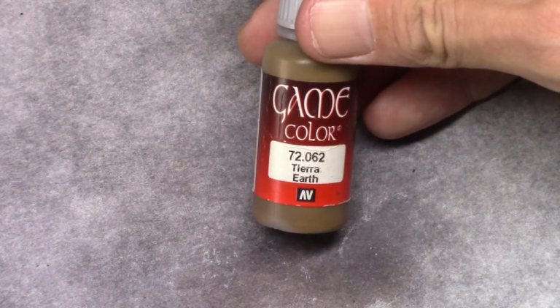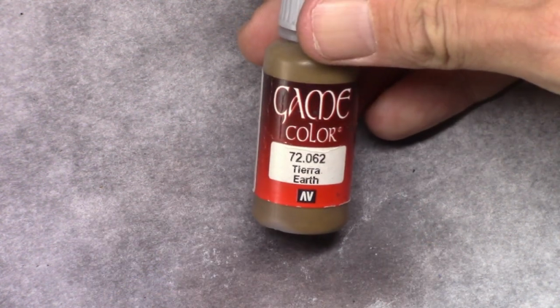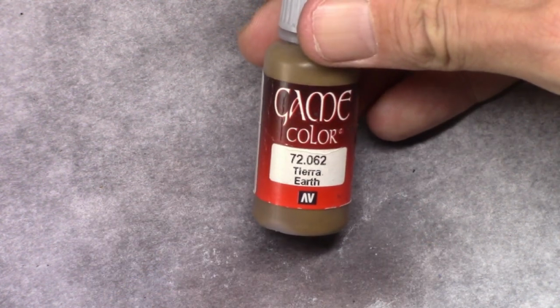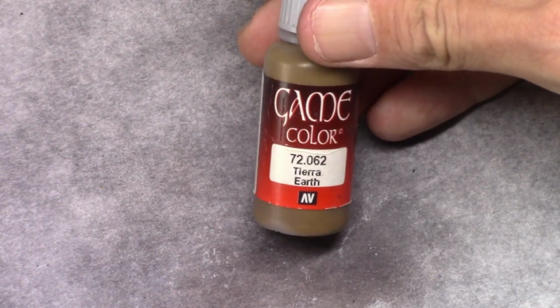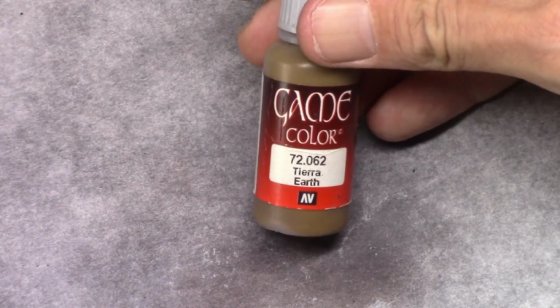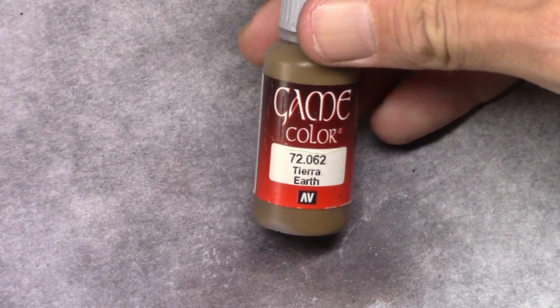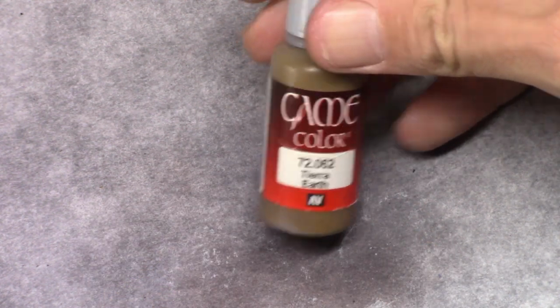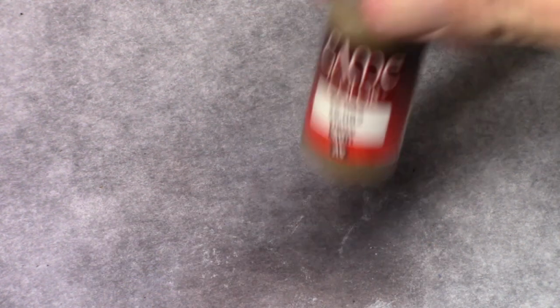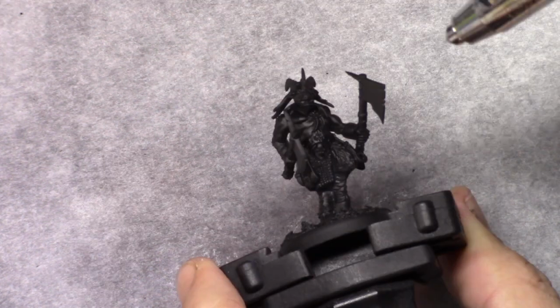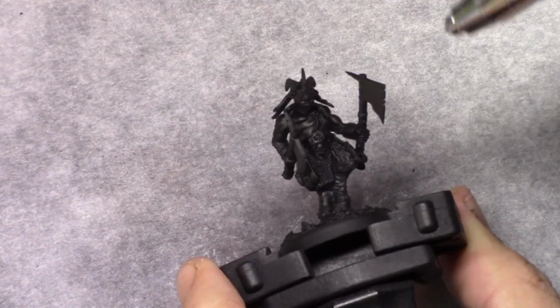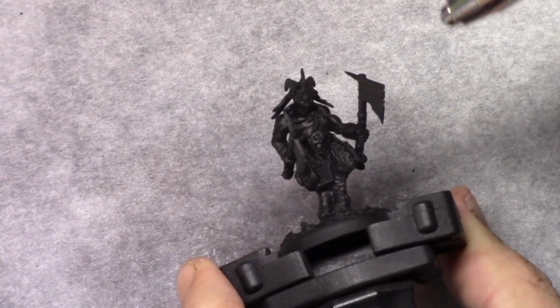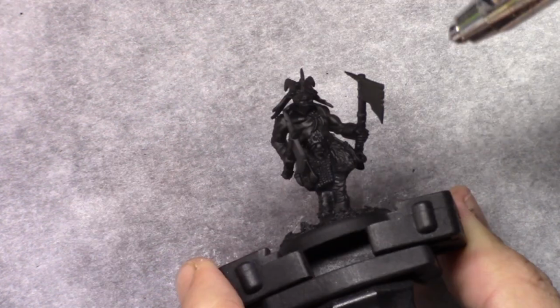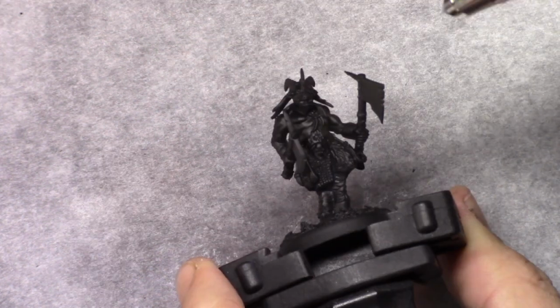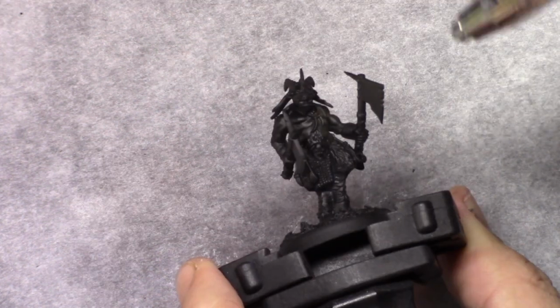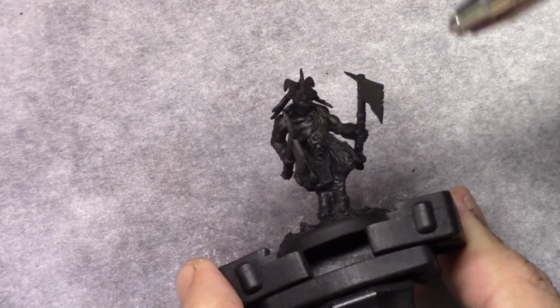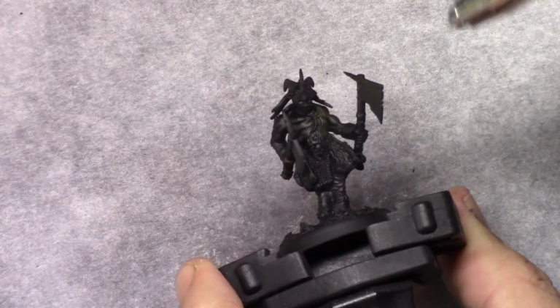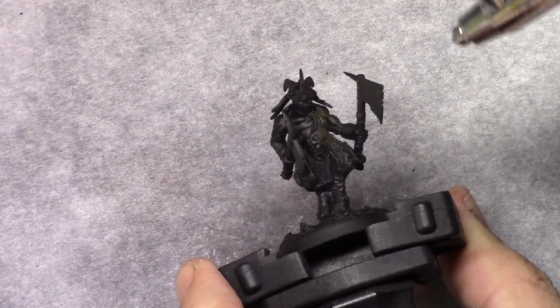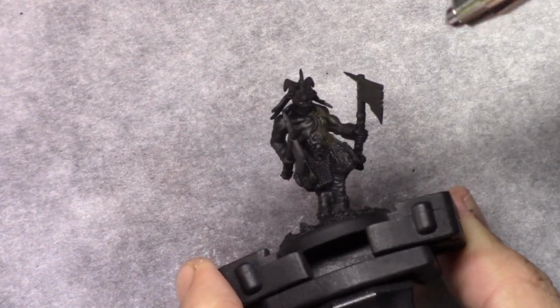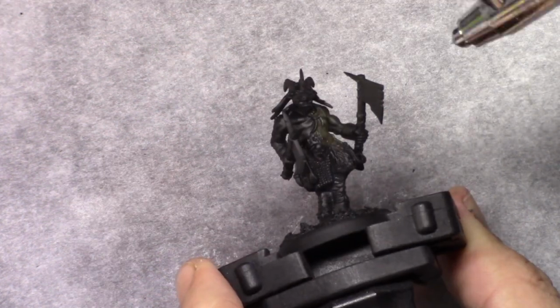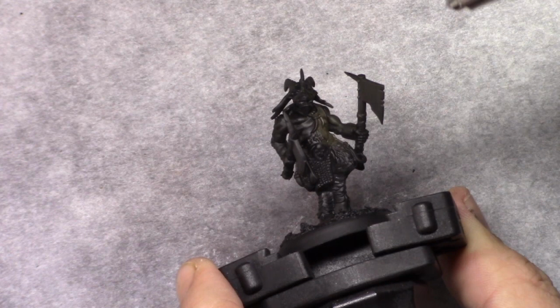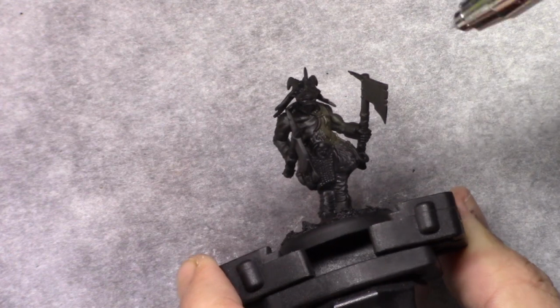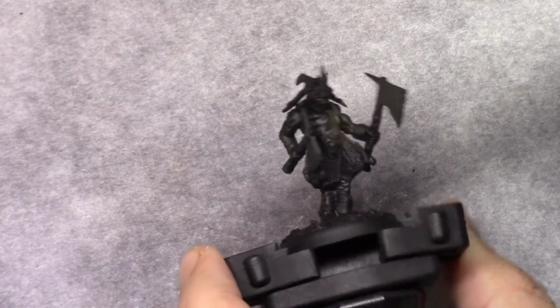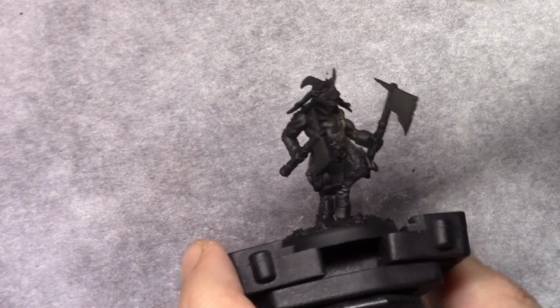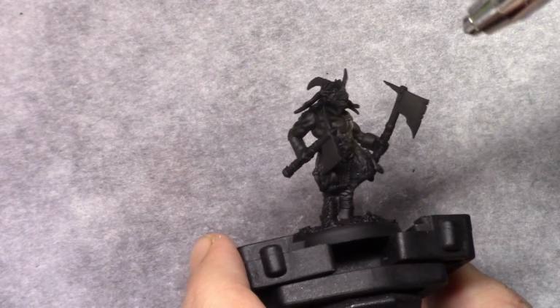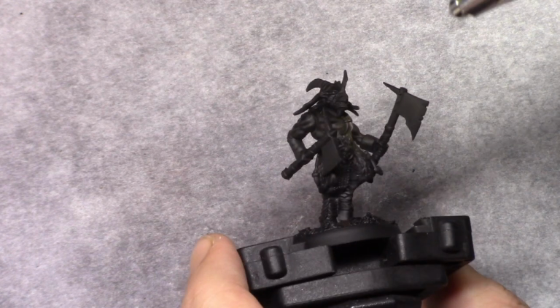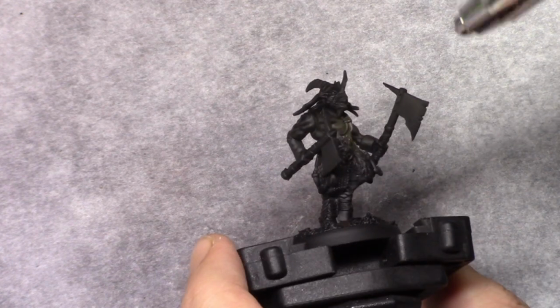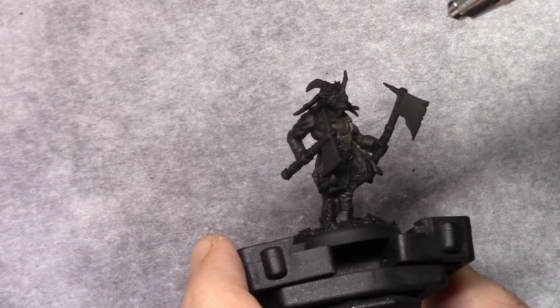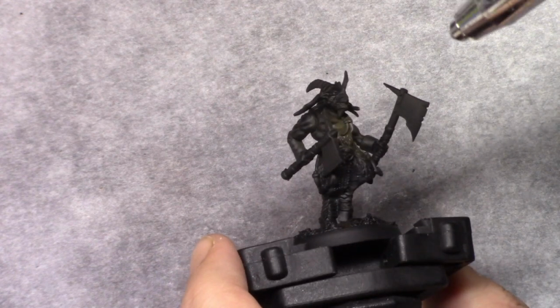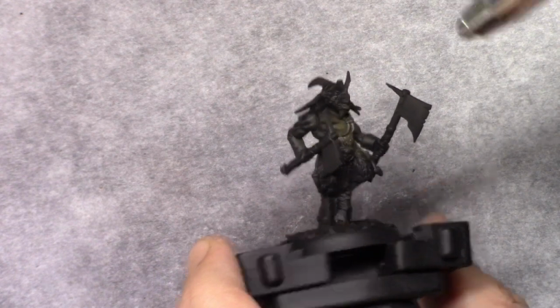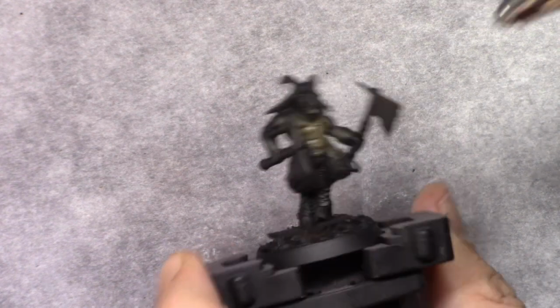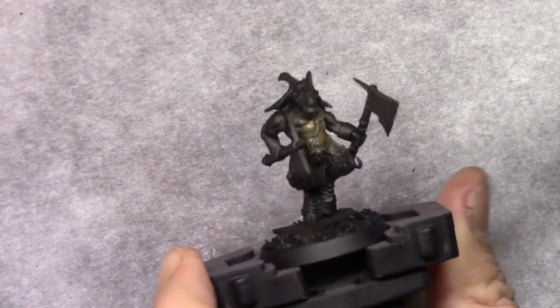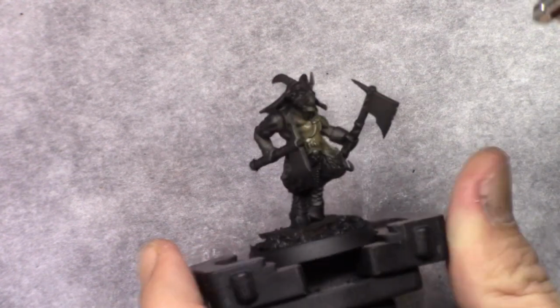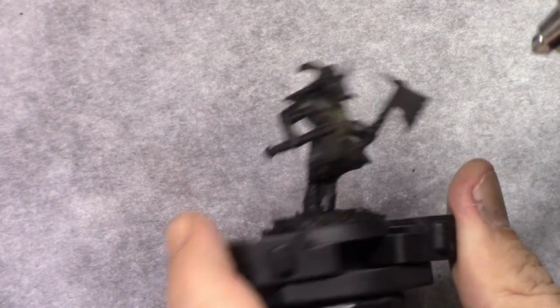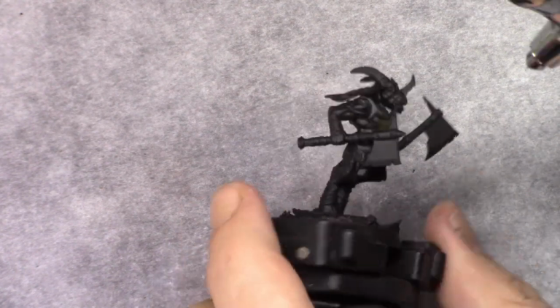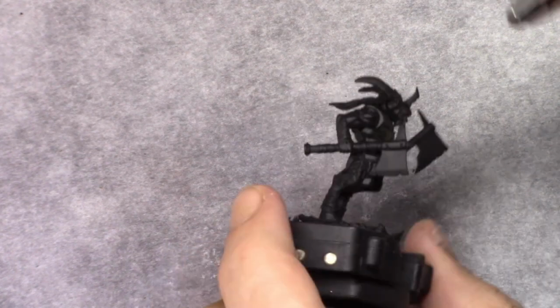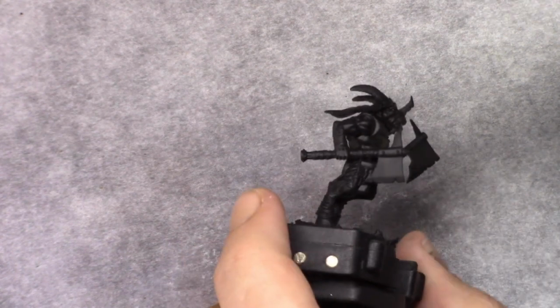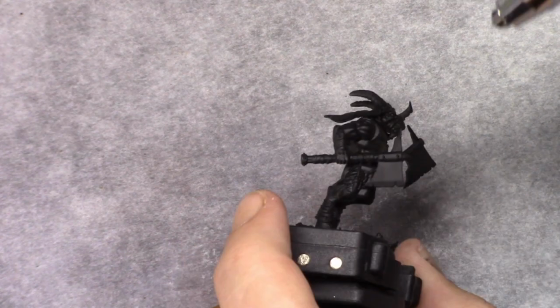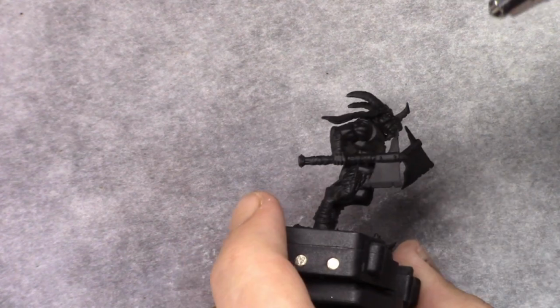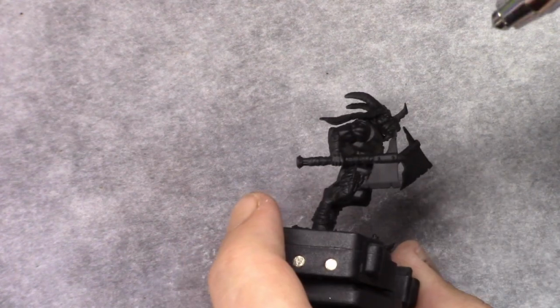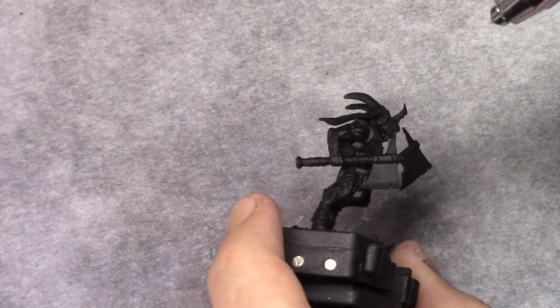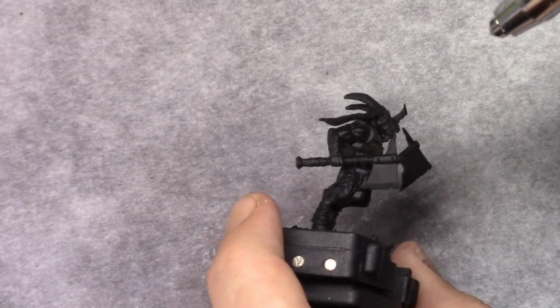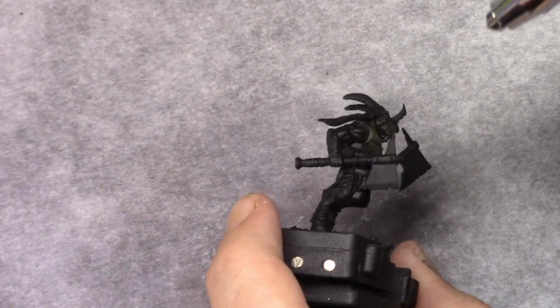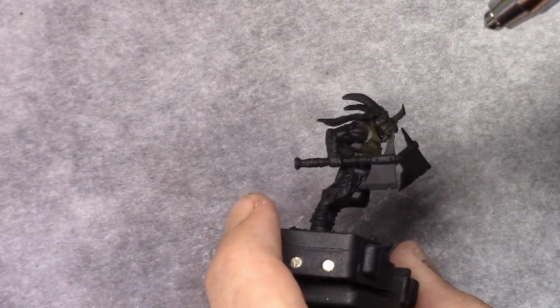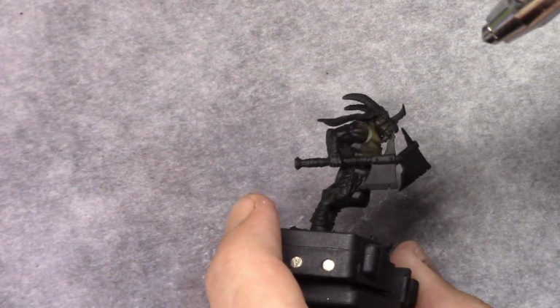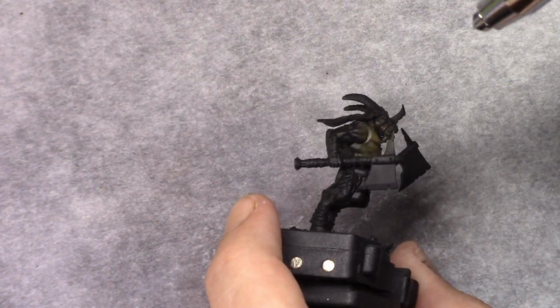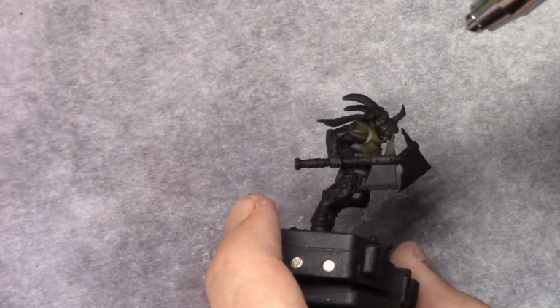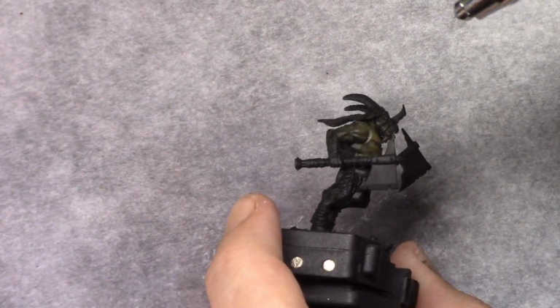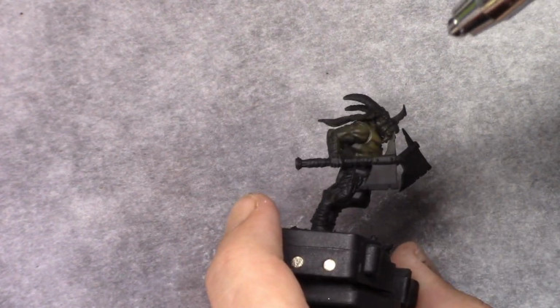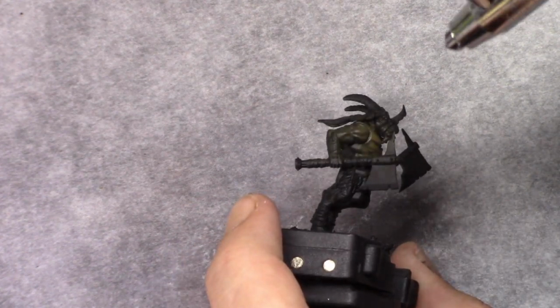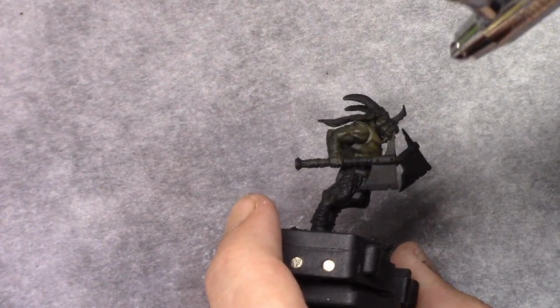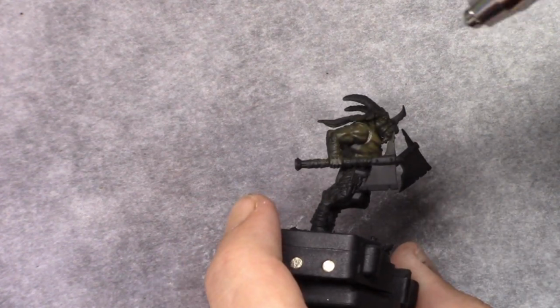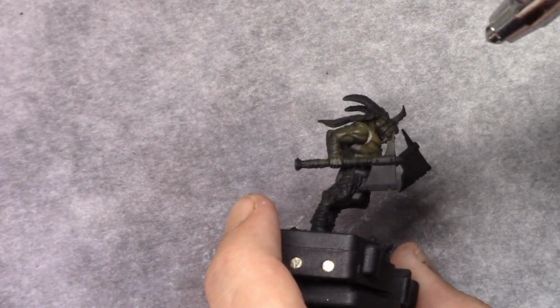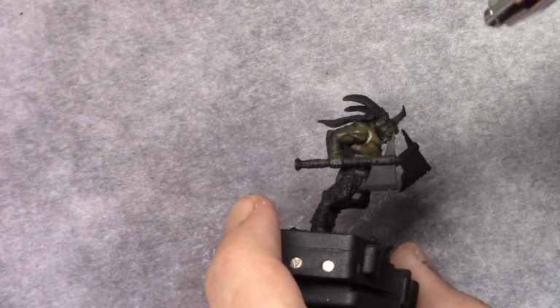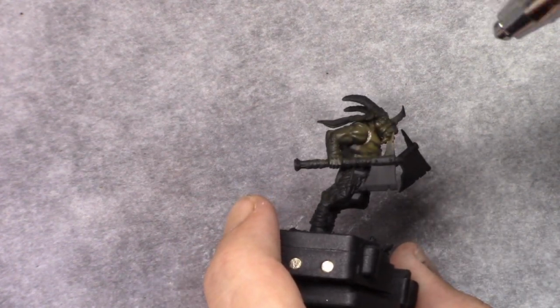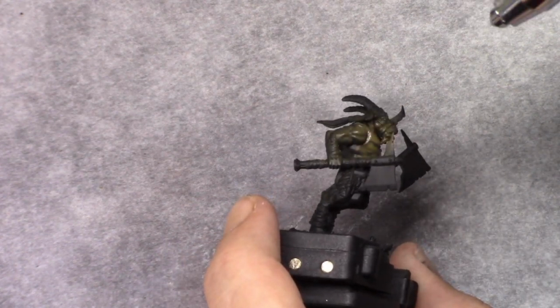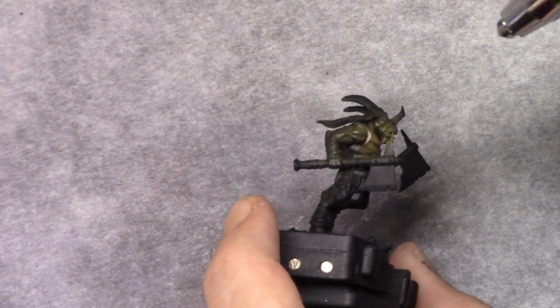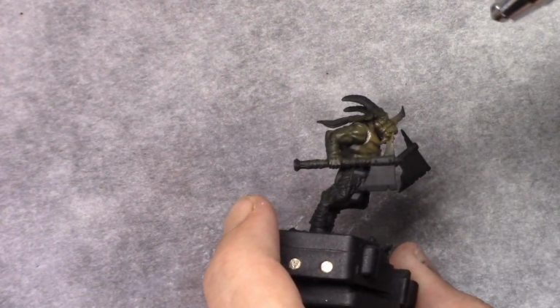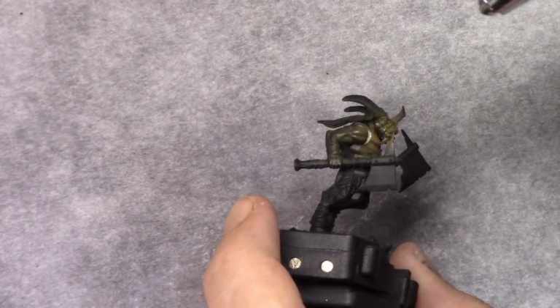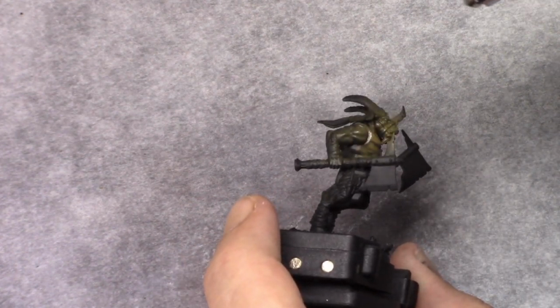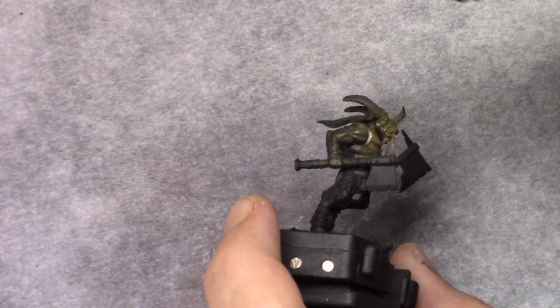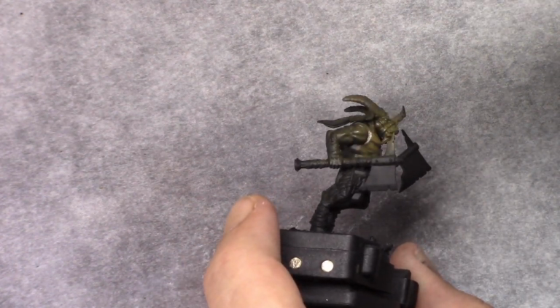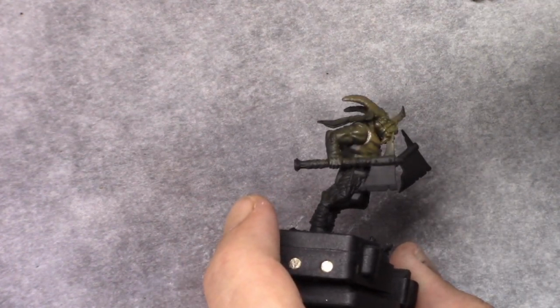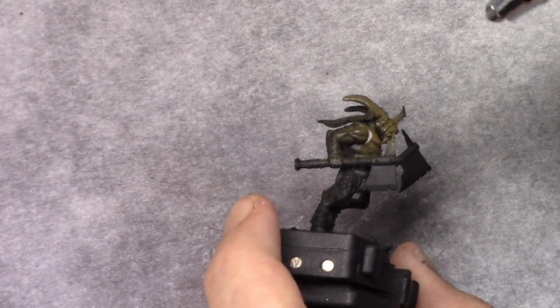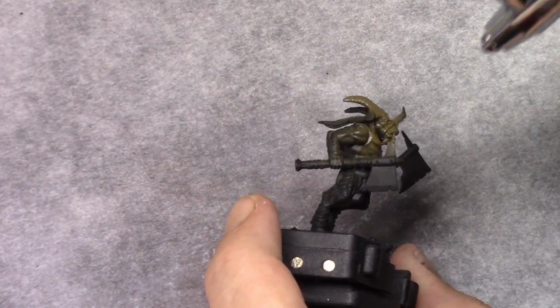I started off with a base coat of Chaos Black. You can use any other base coat if you want to or if you prefer to.